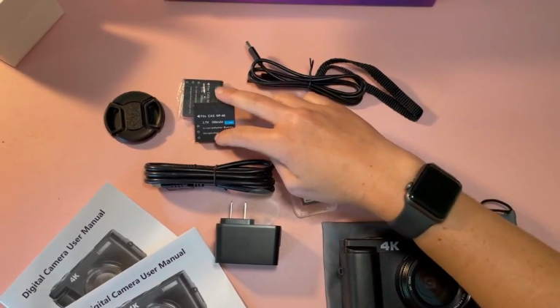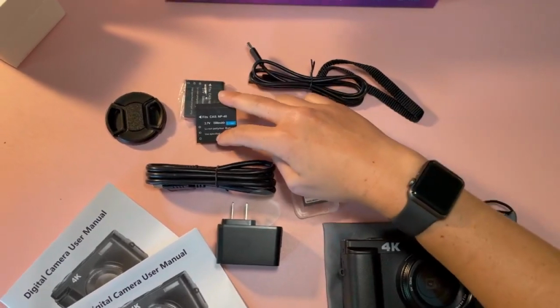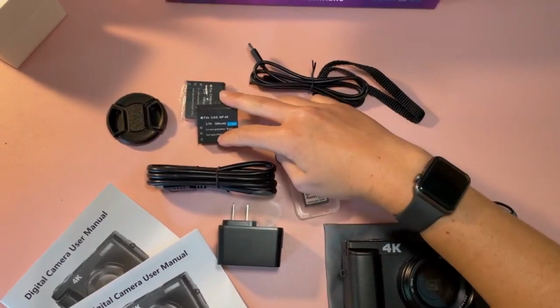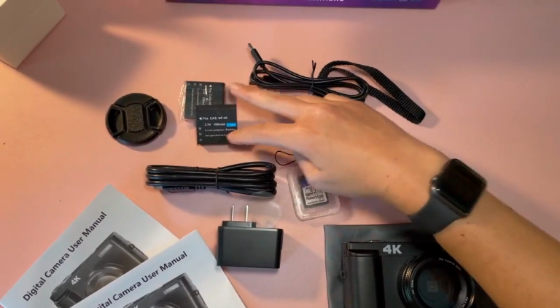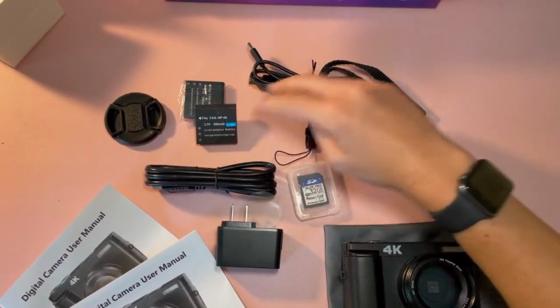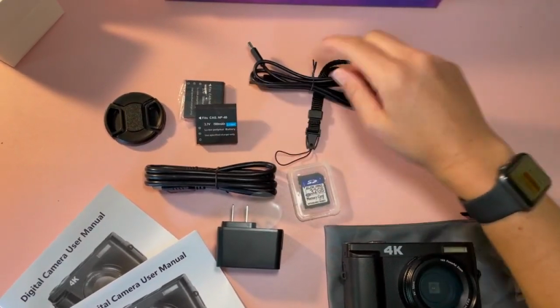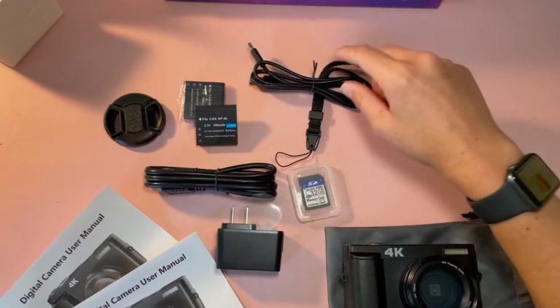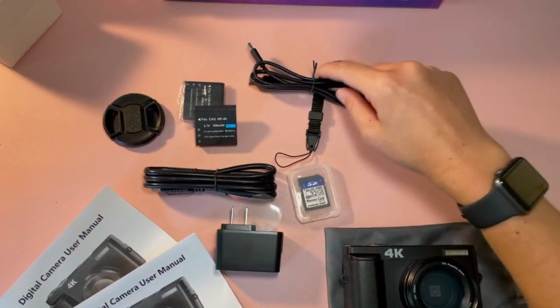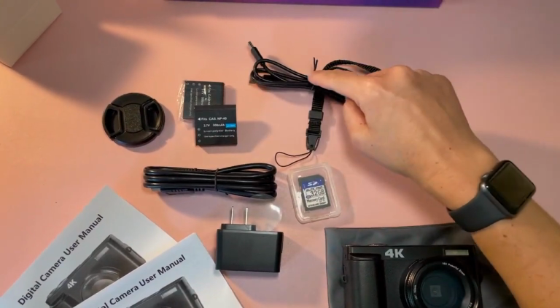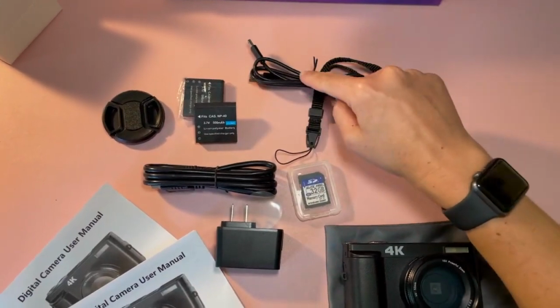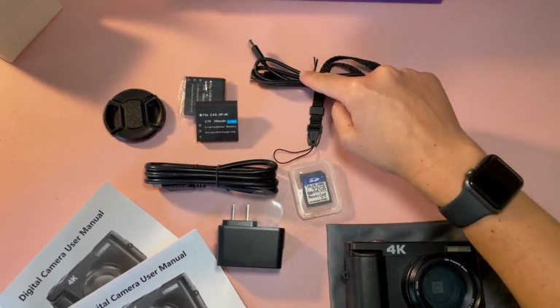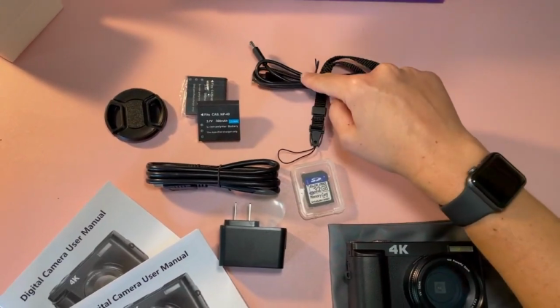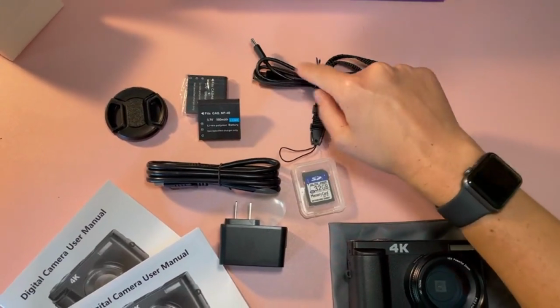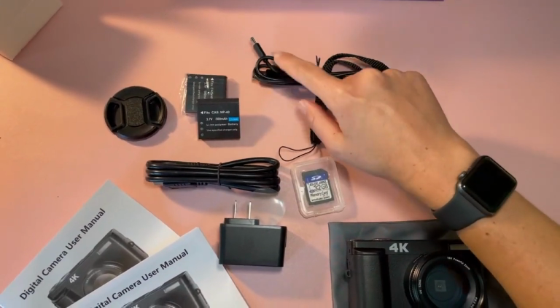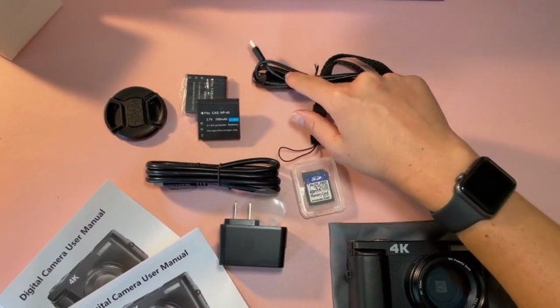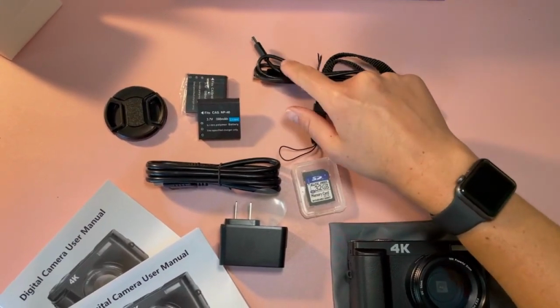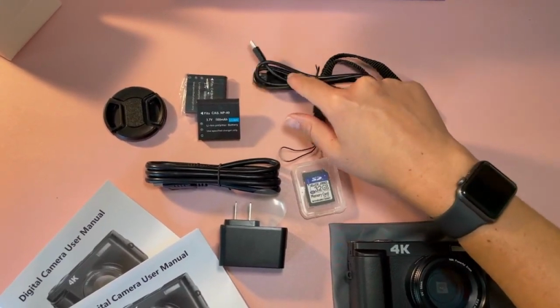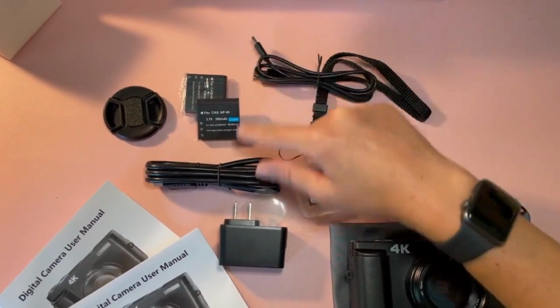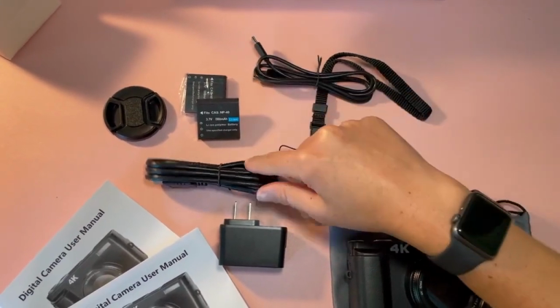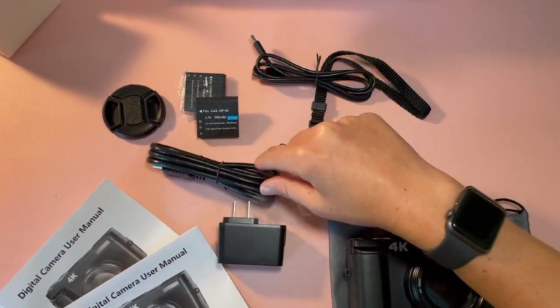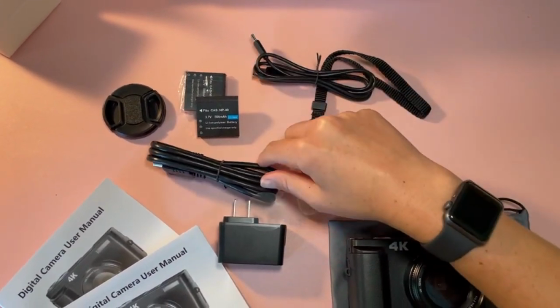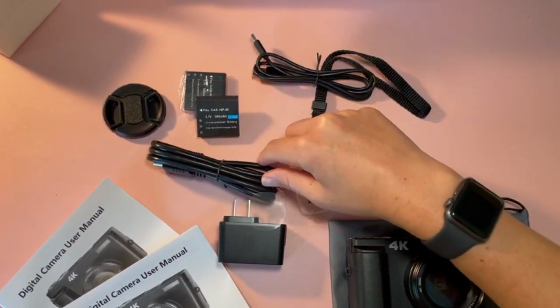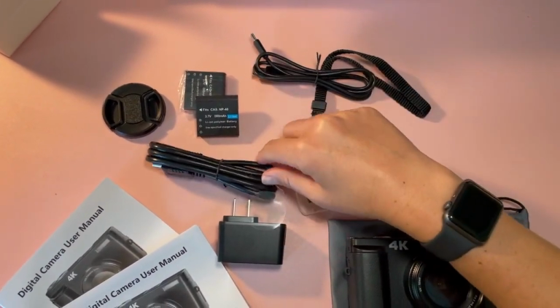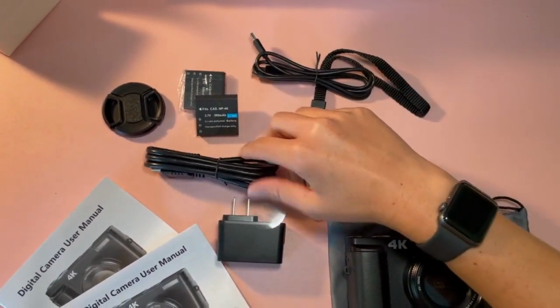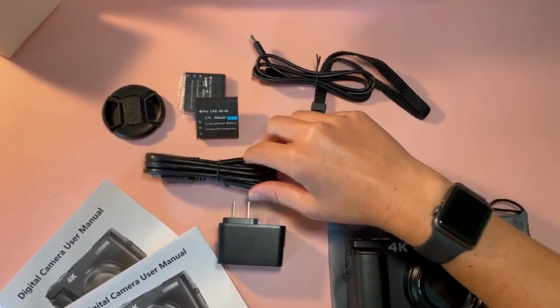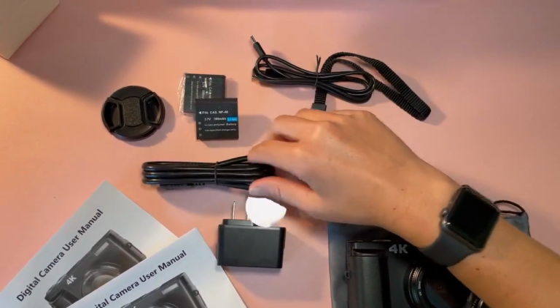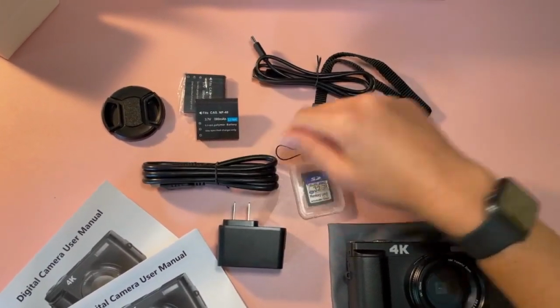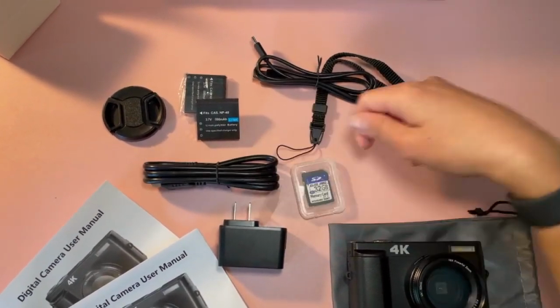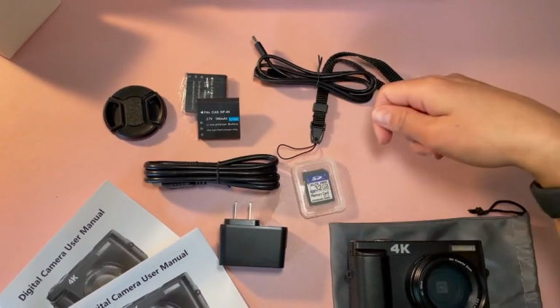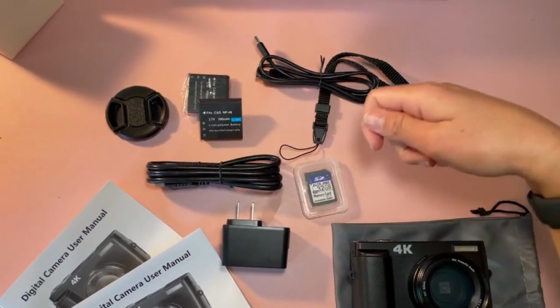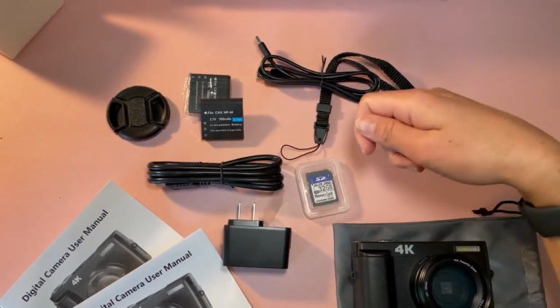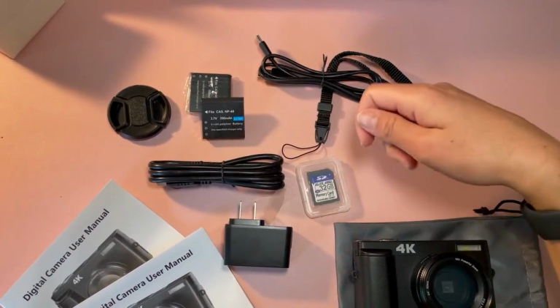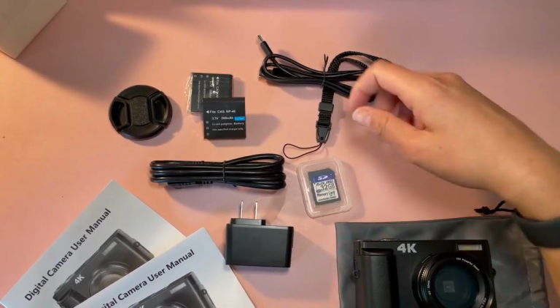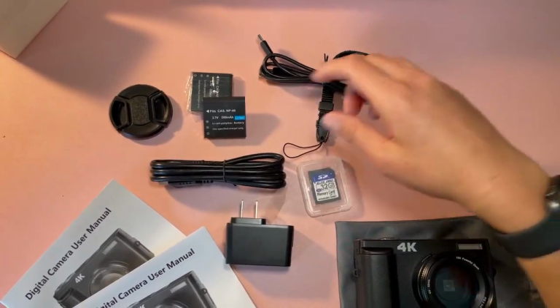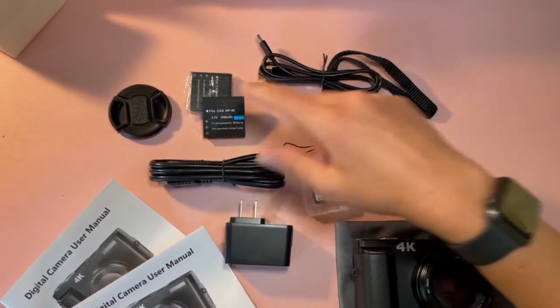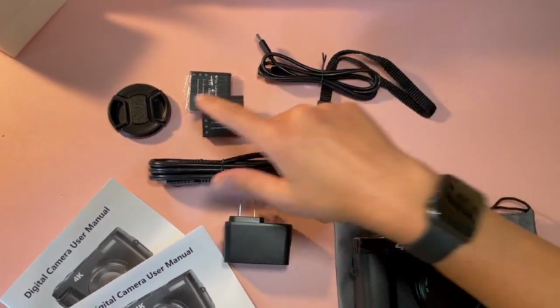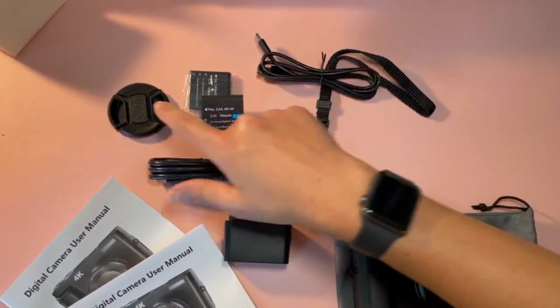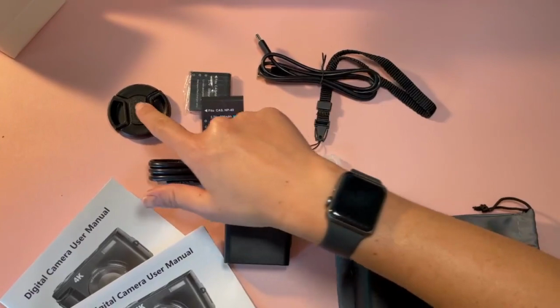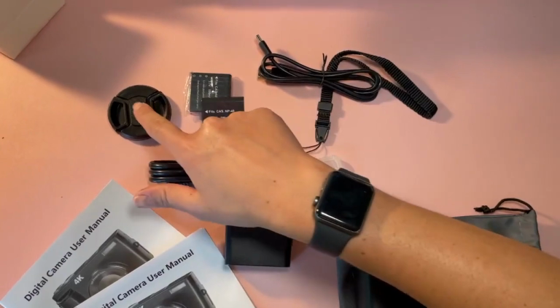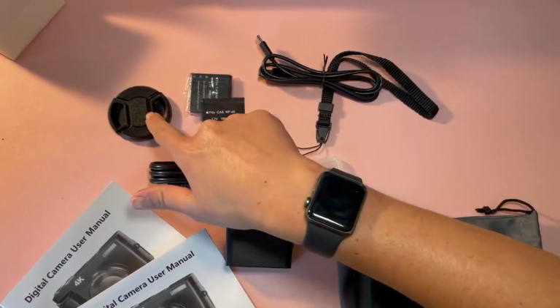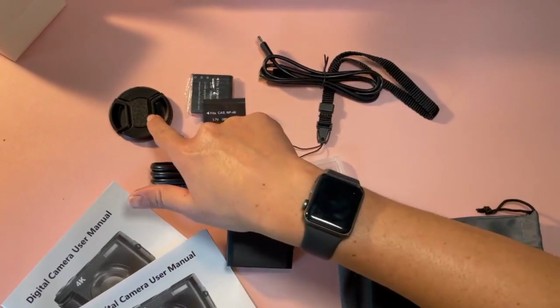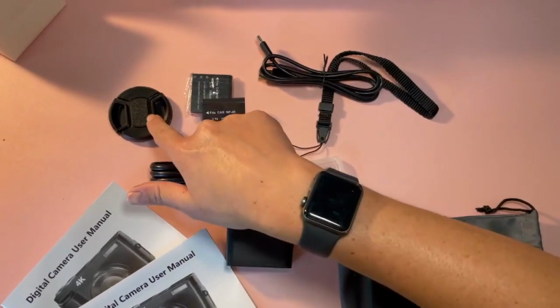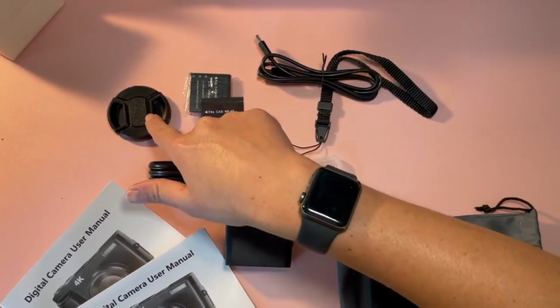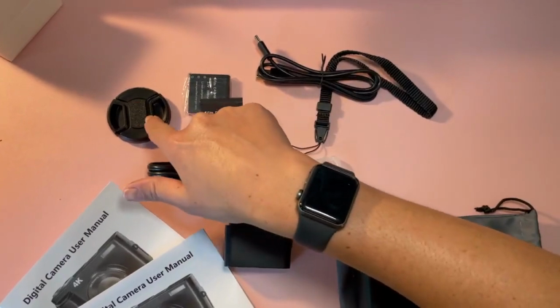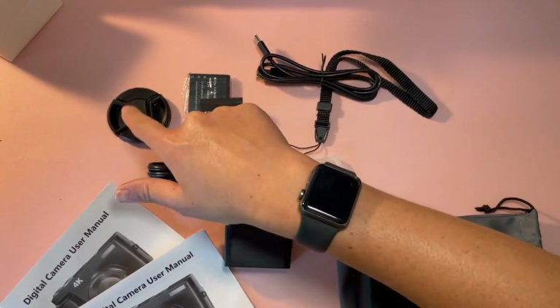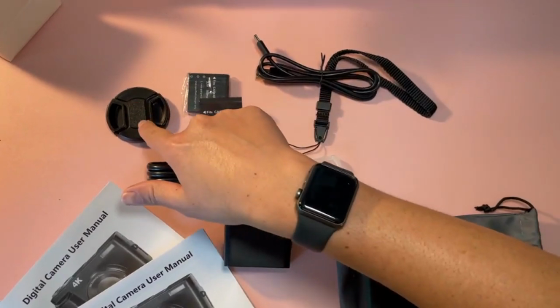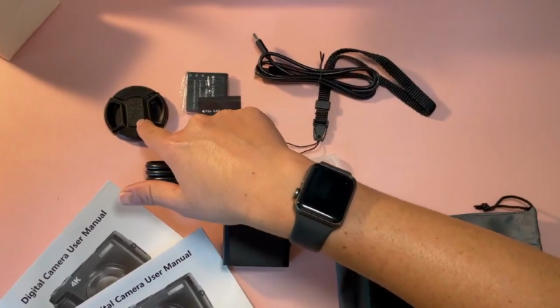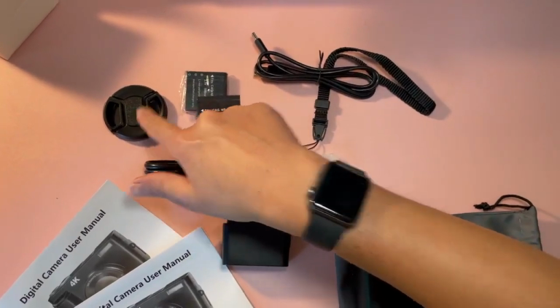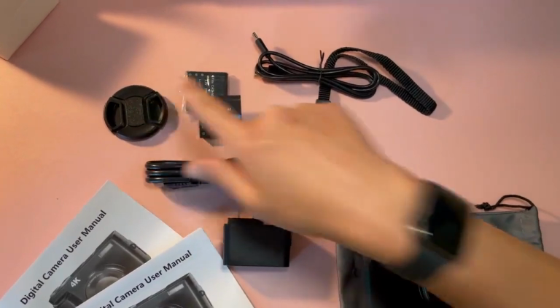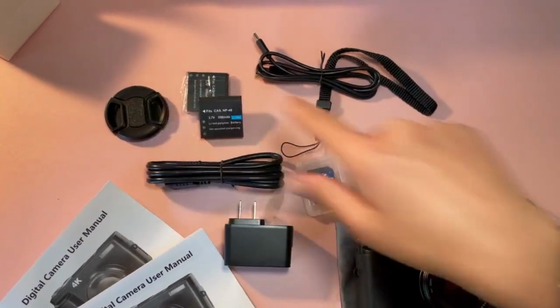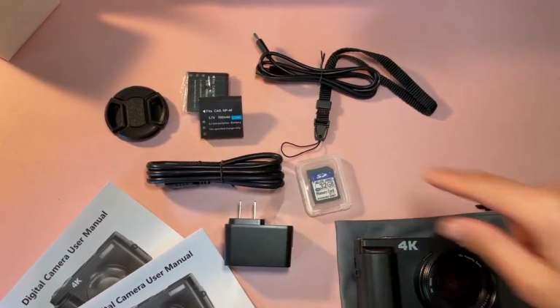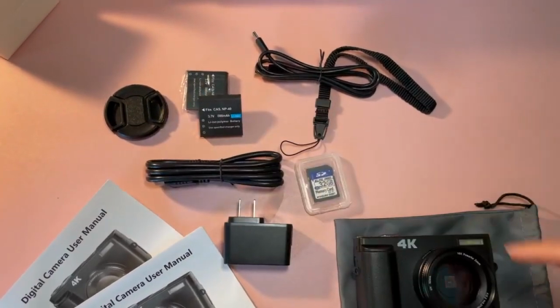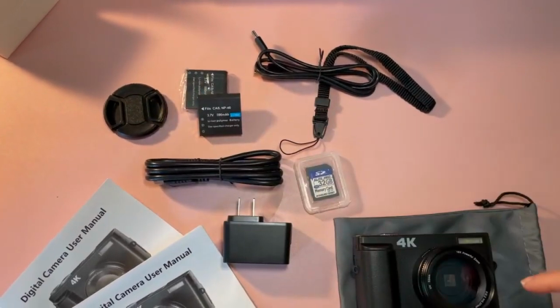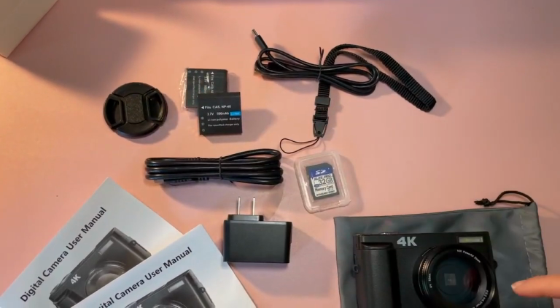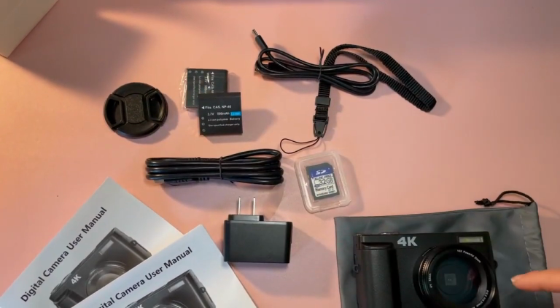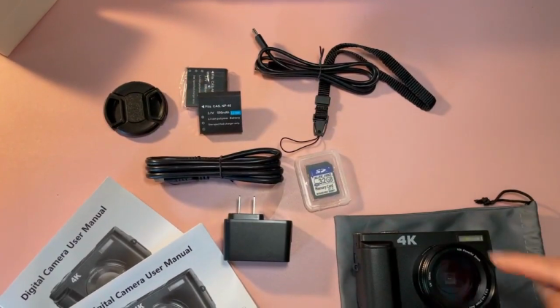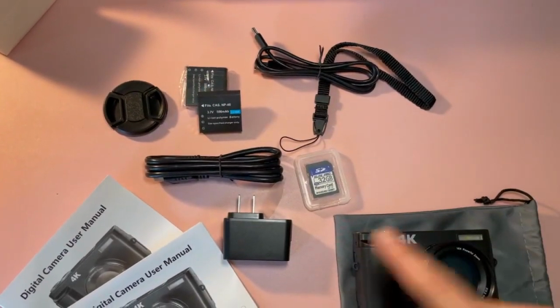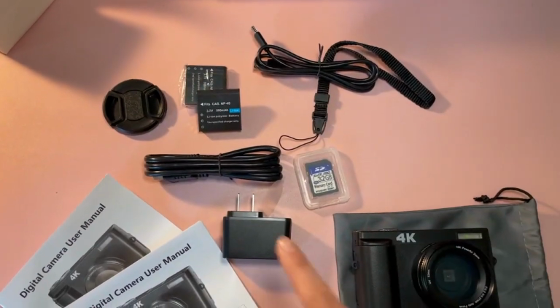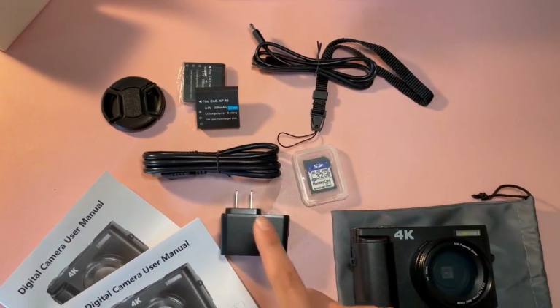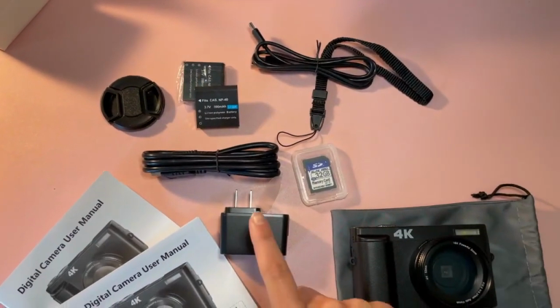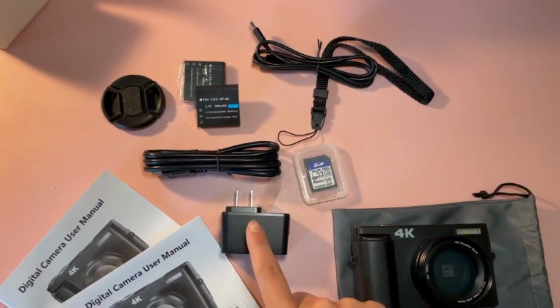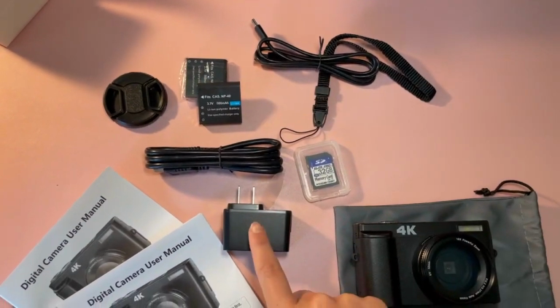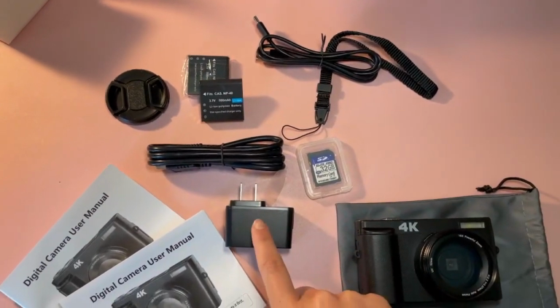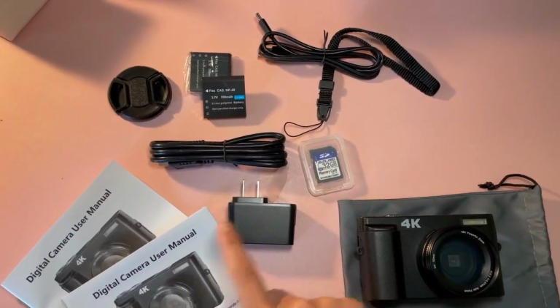It also includes two batteries, some charging ports and ports you can plug into a computer, a cover for the lens, and a charger.